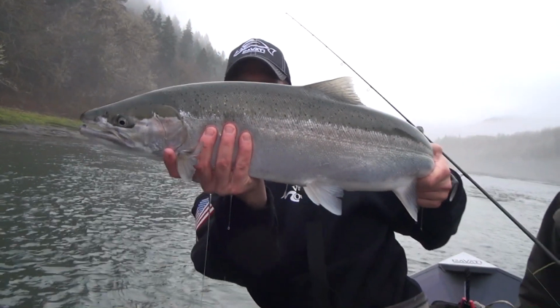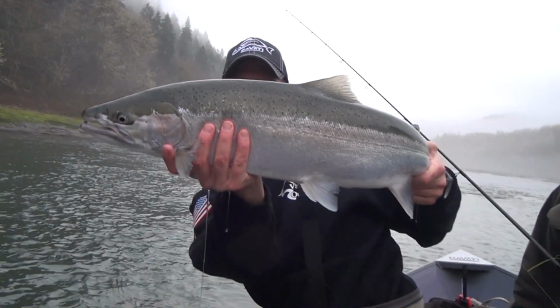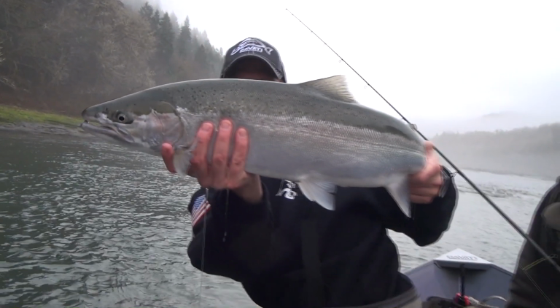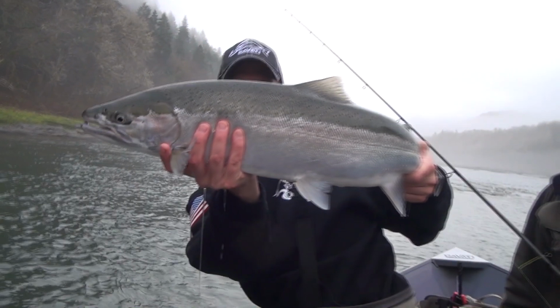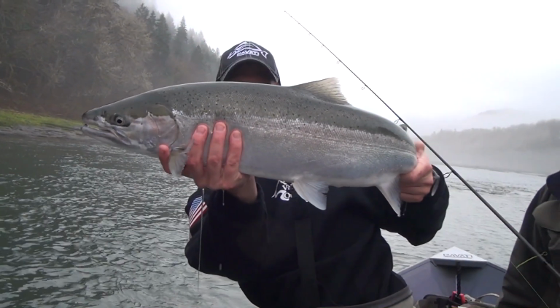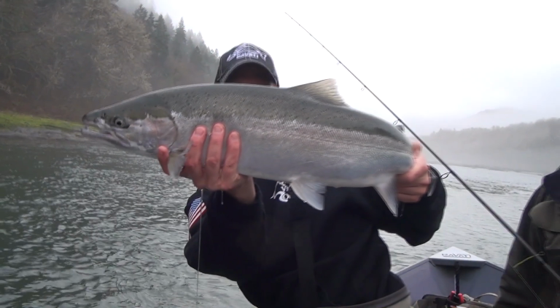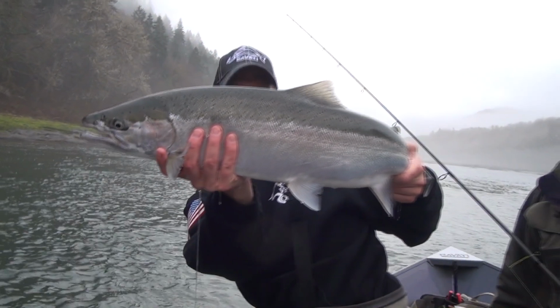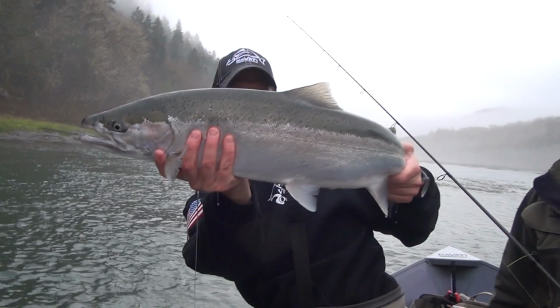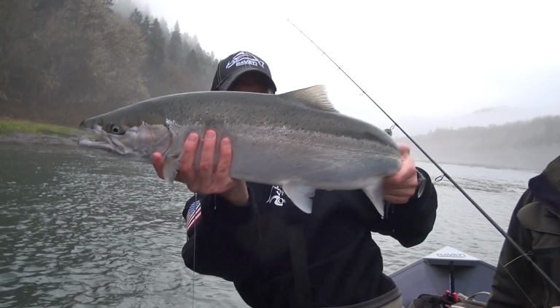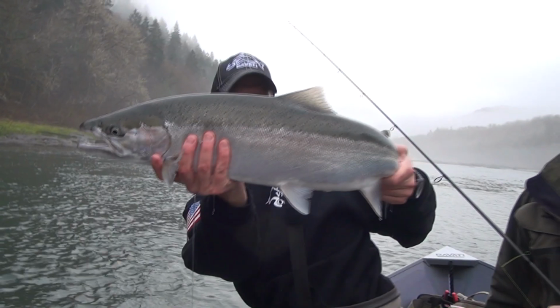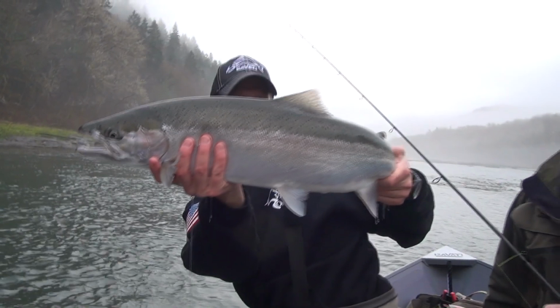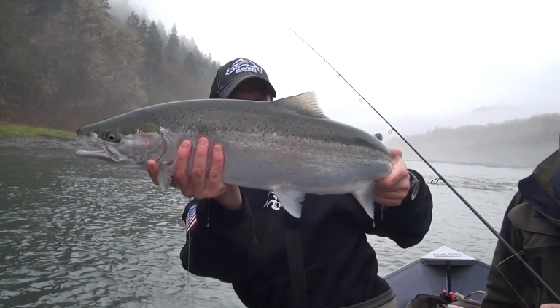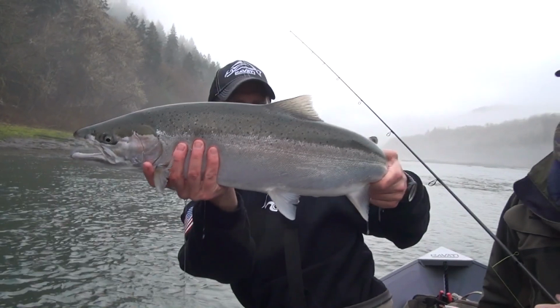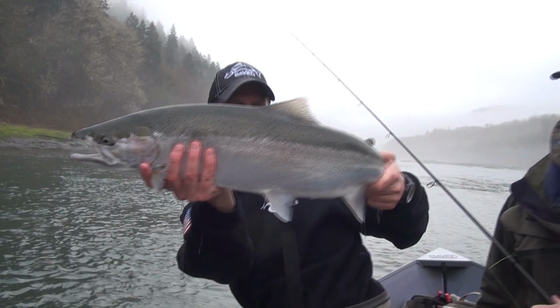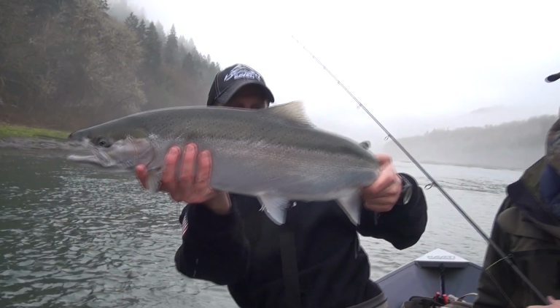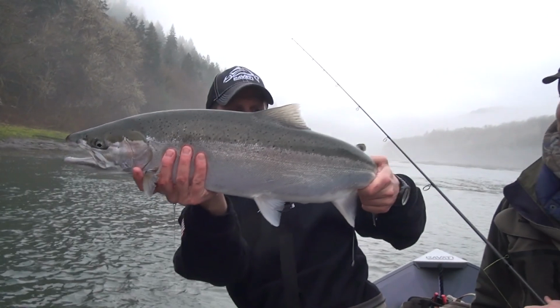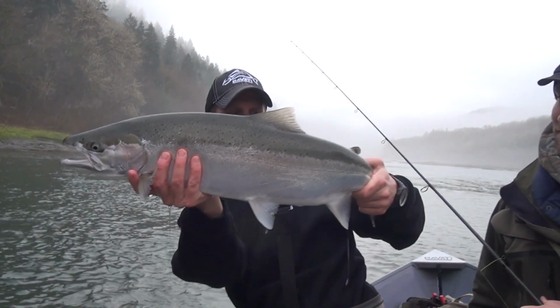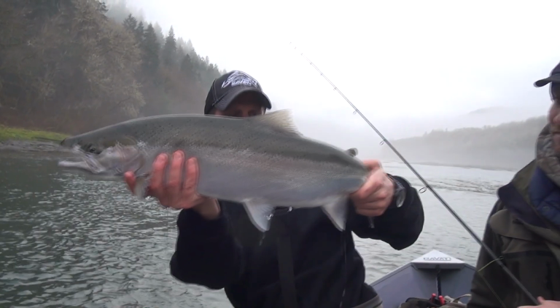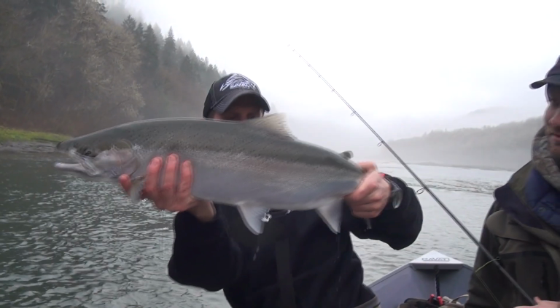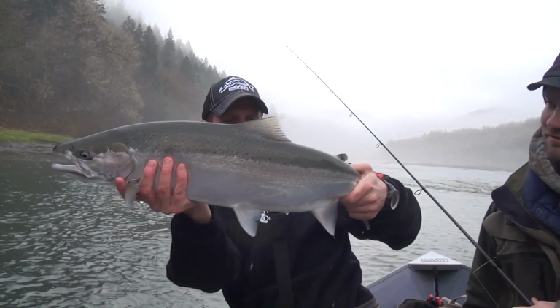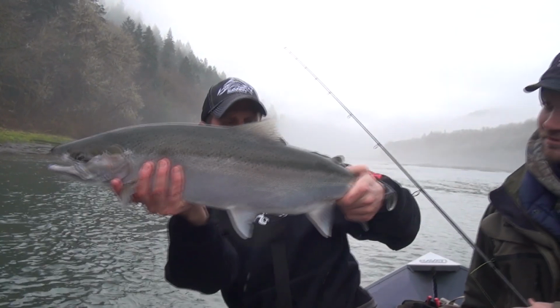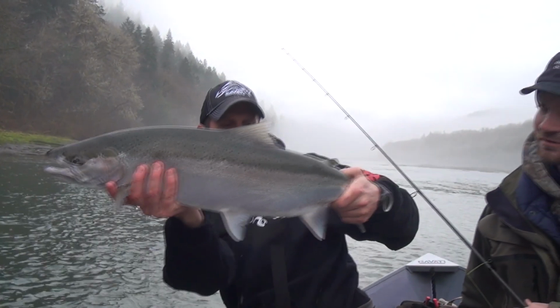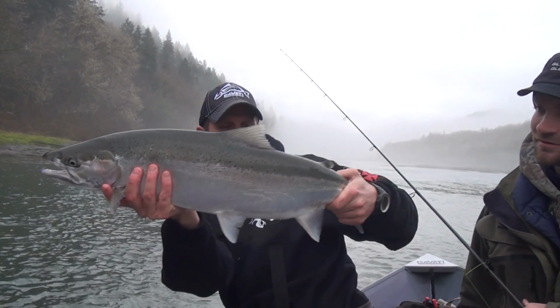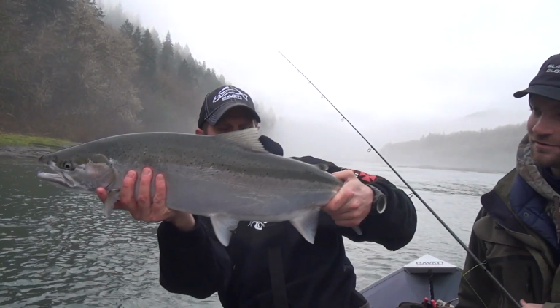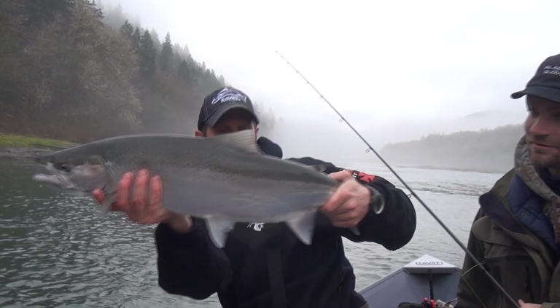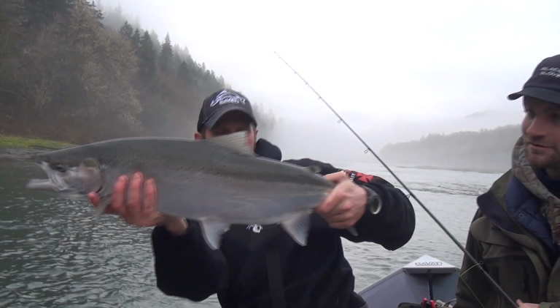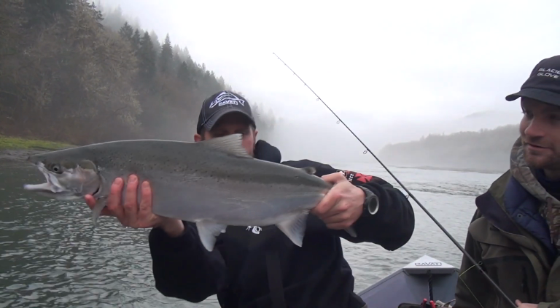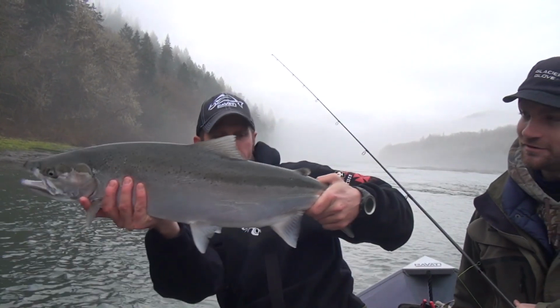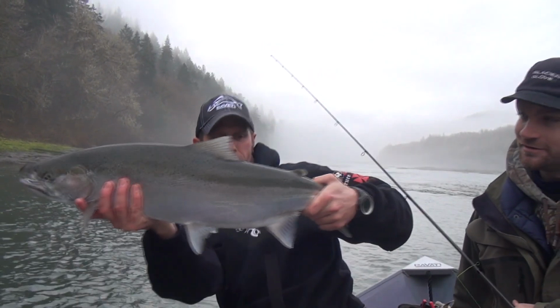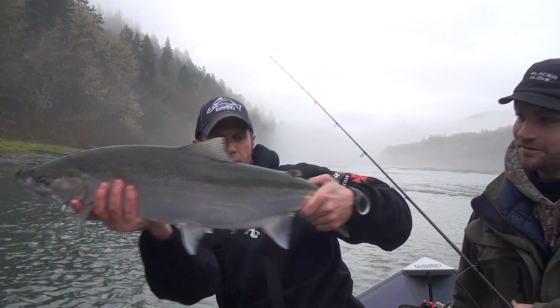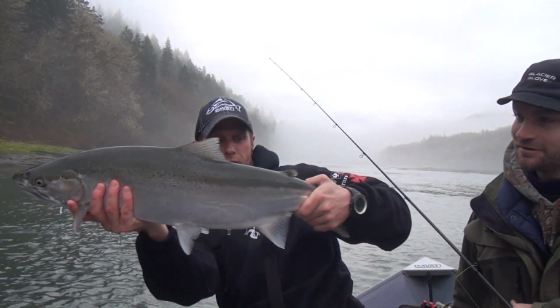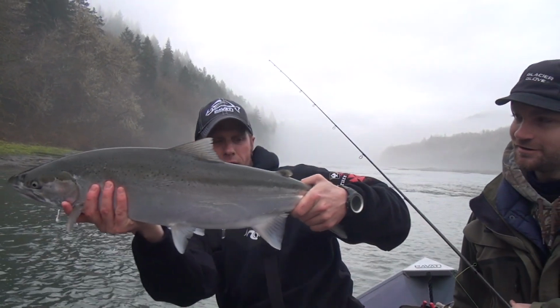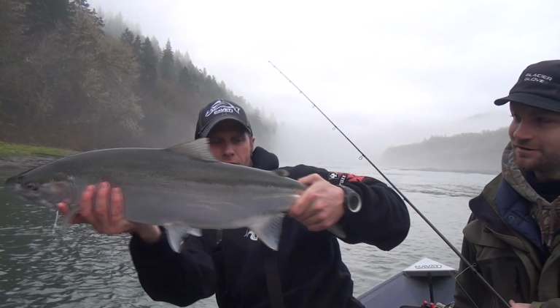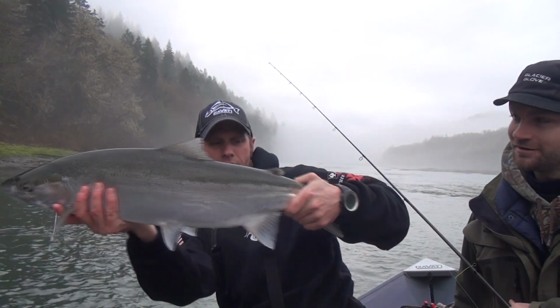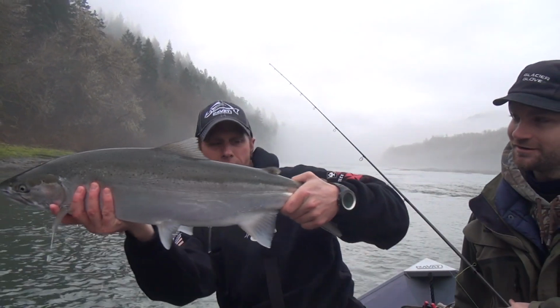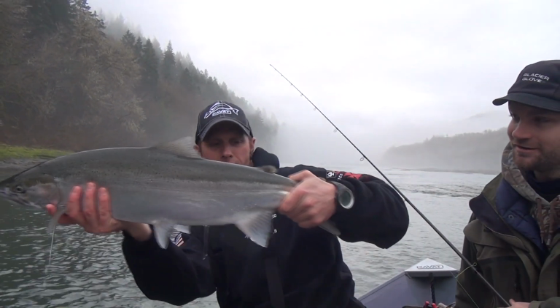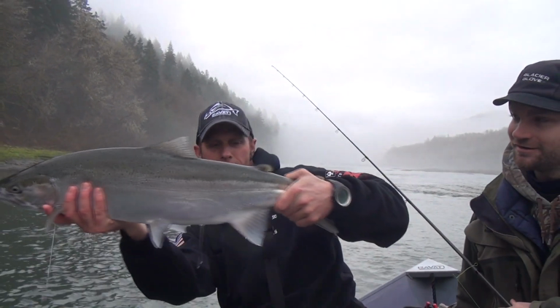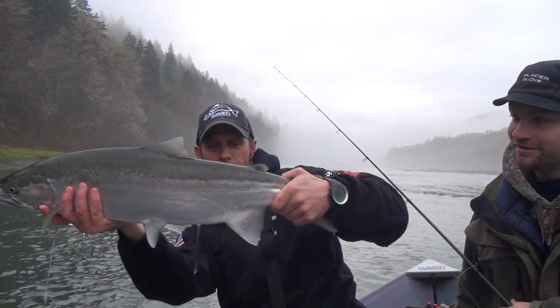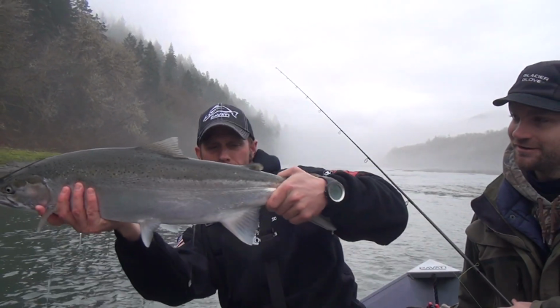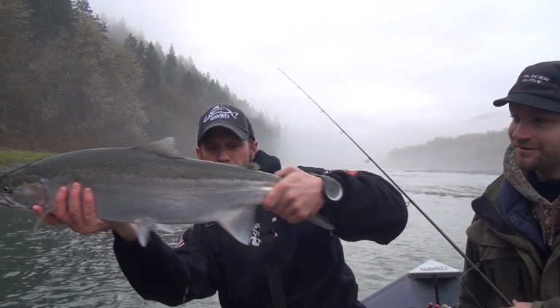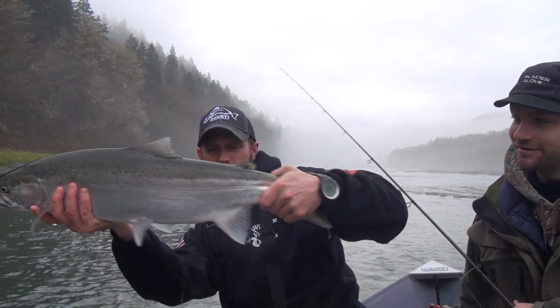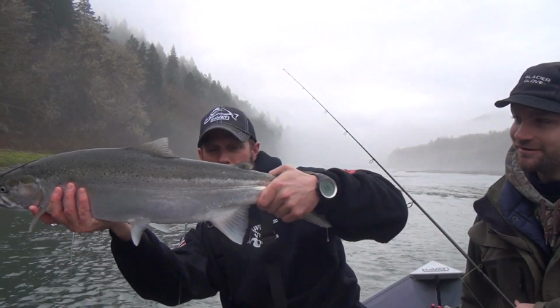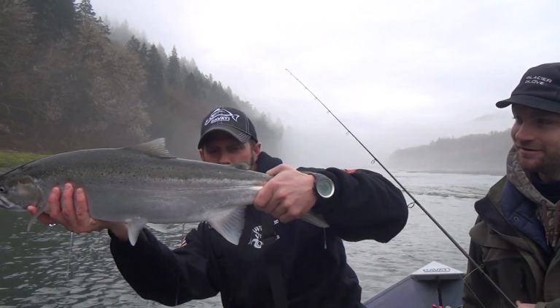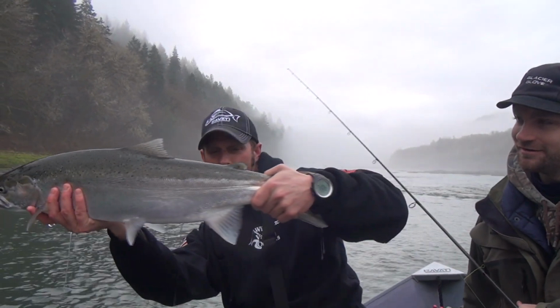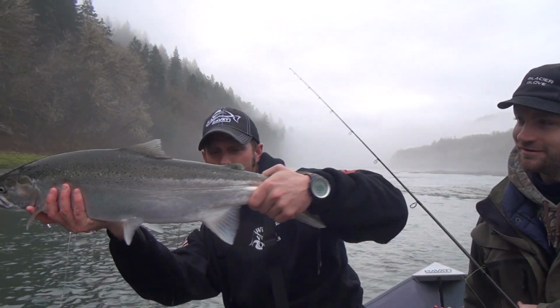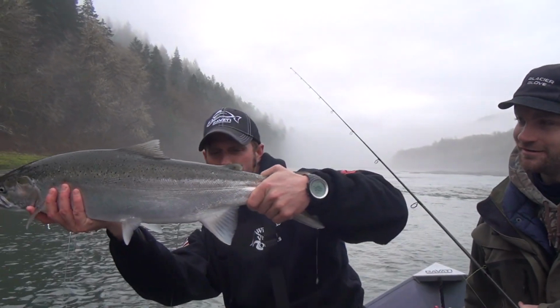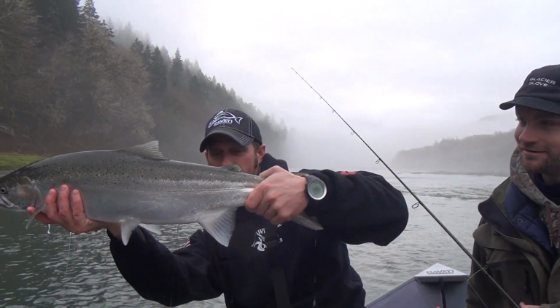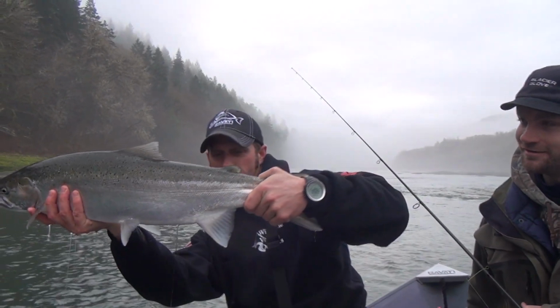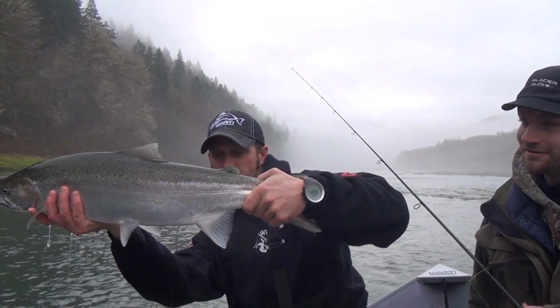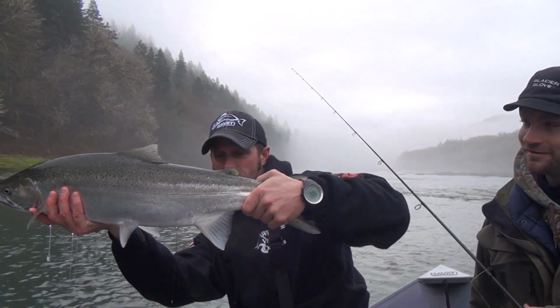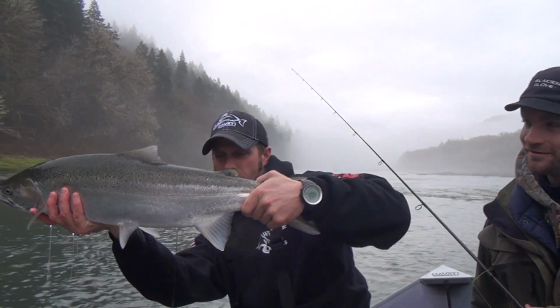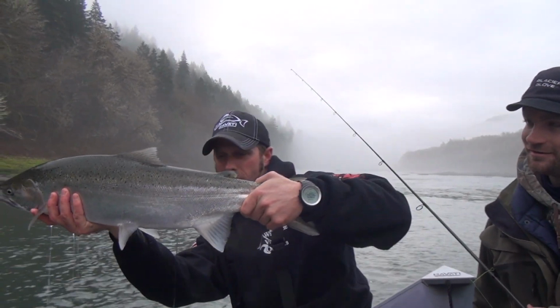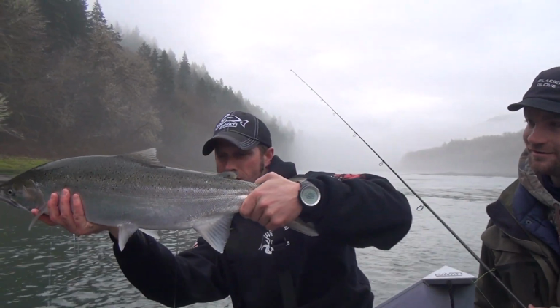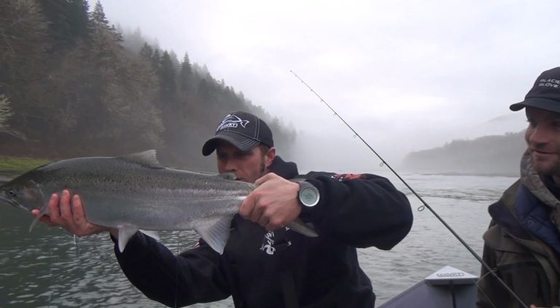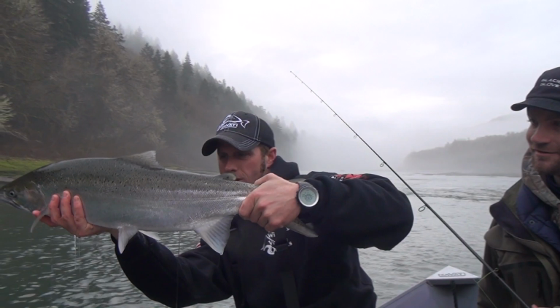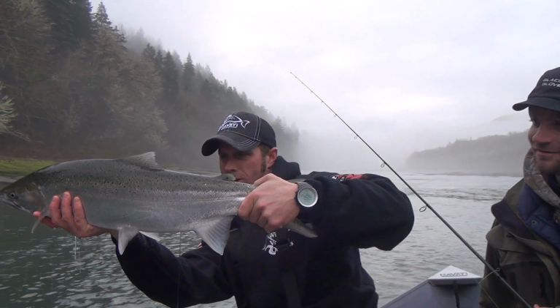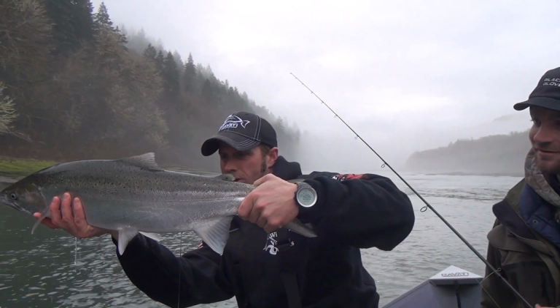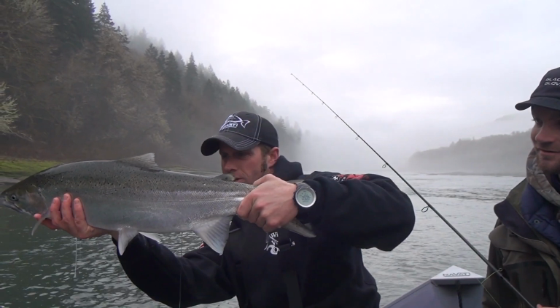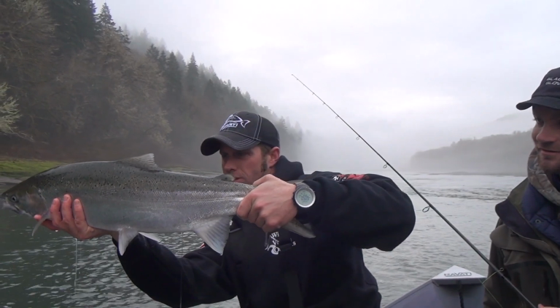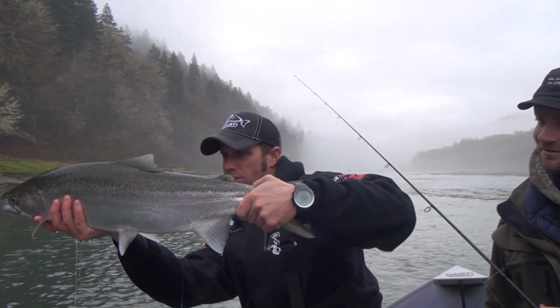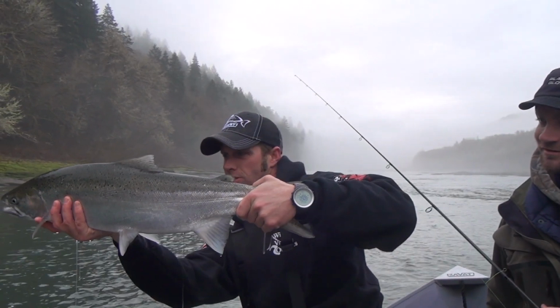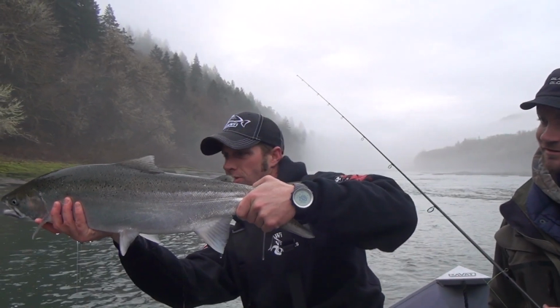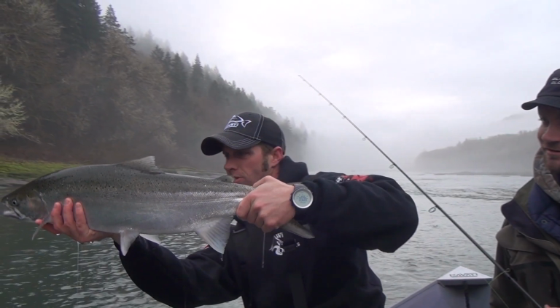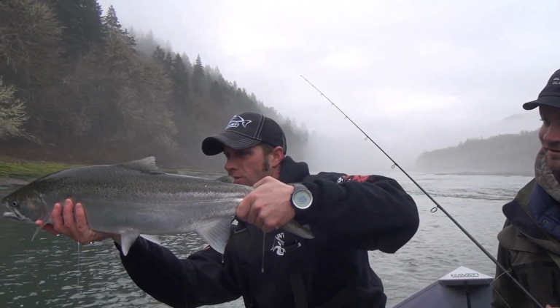Nice fish. Alright. Perfect. Awesome. Good job, Chad.